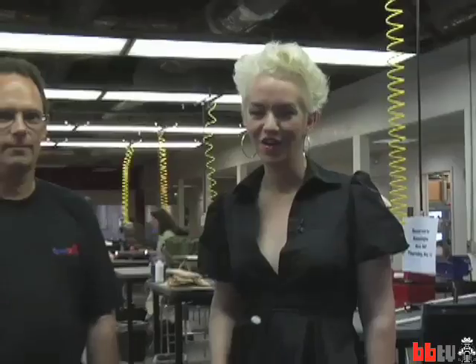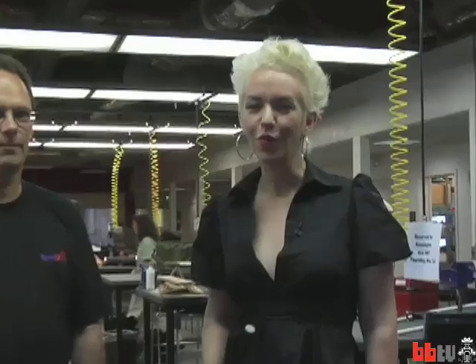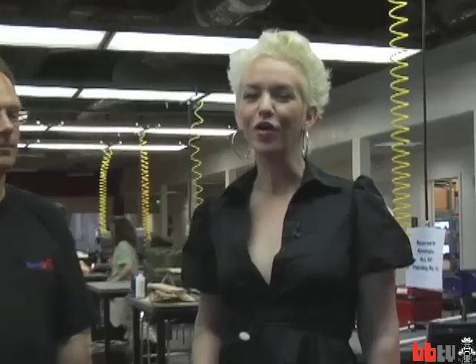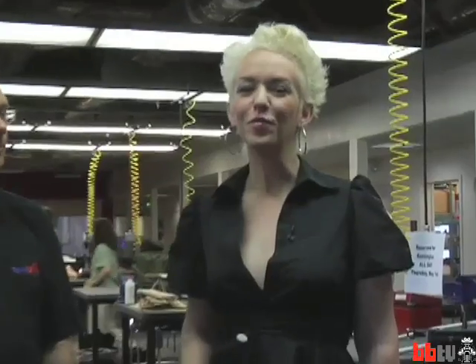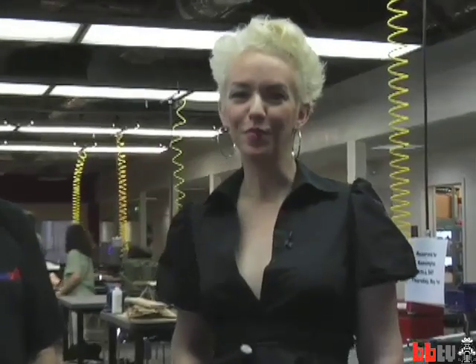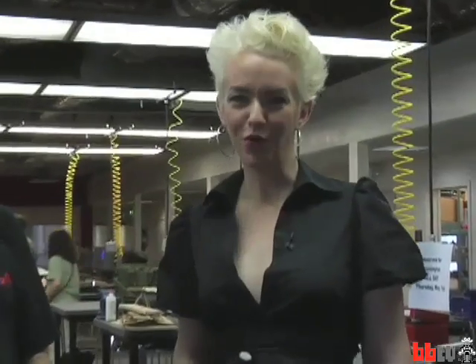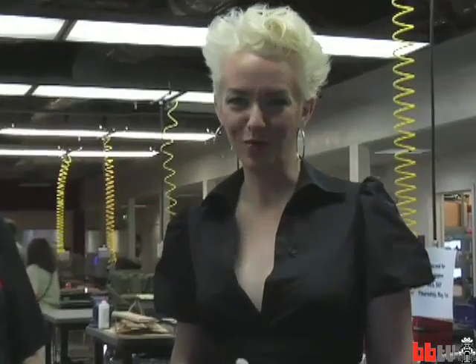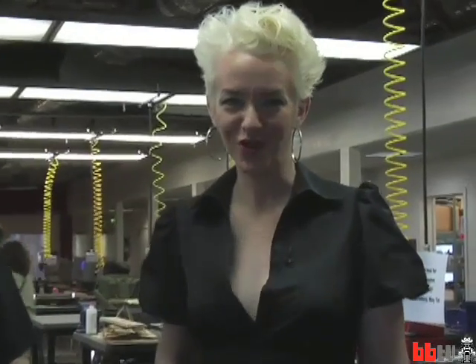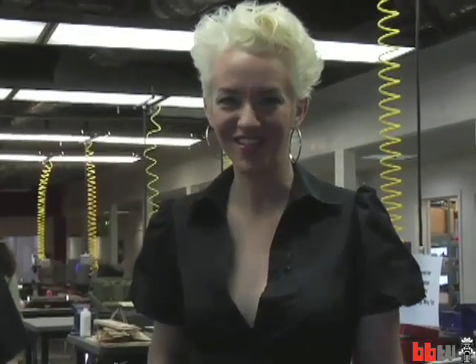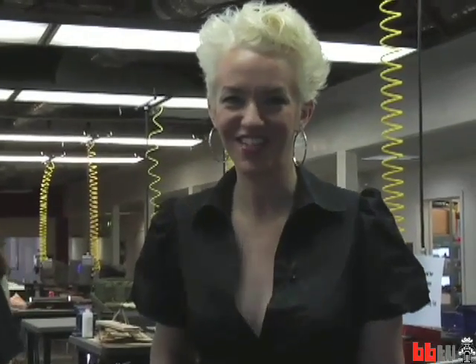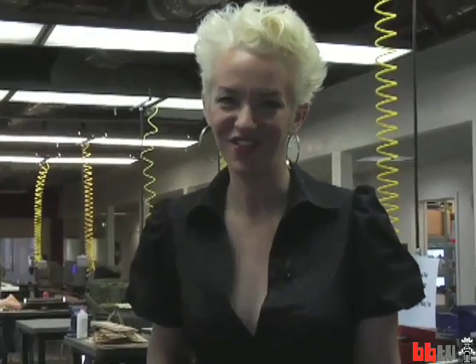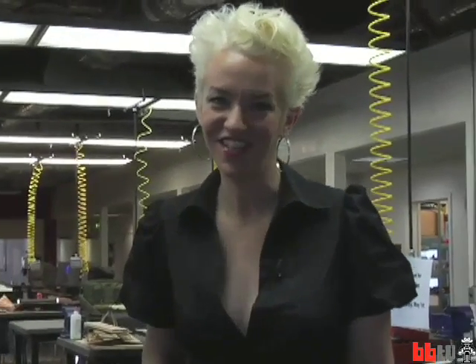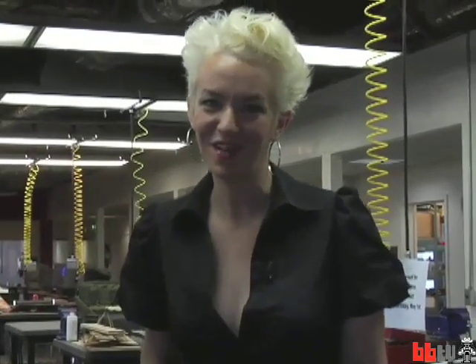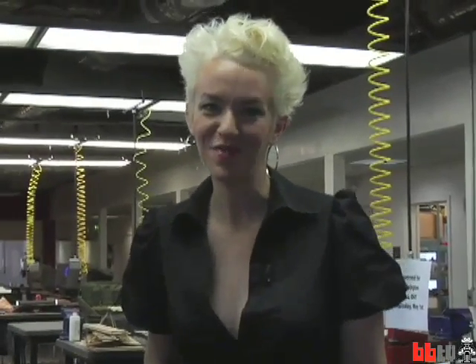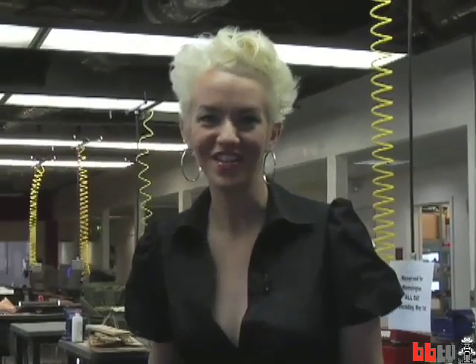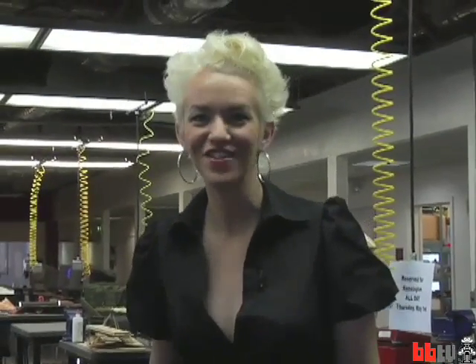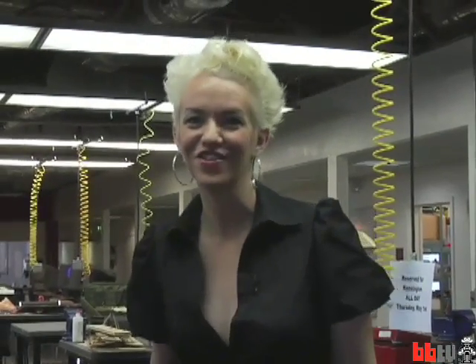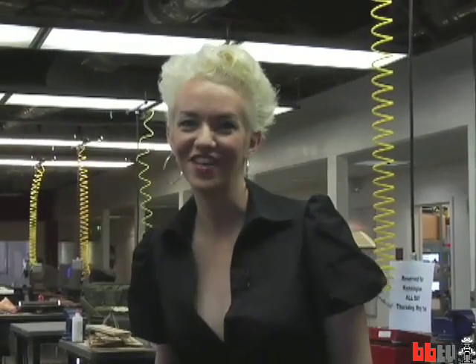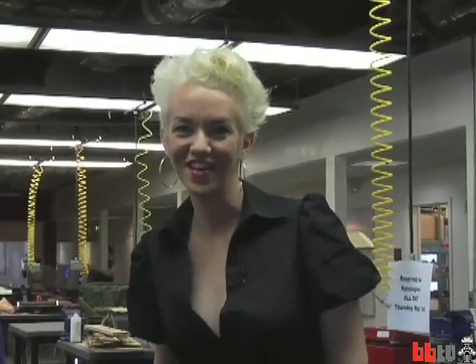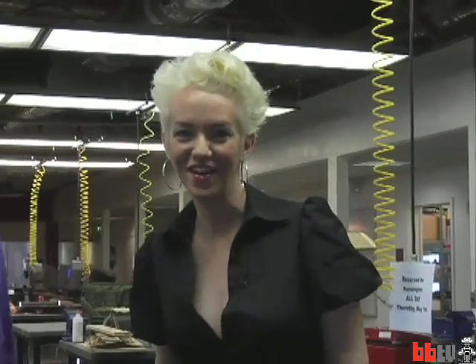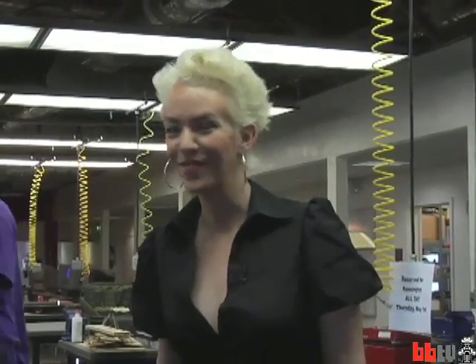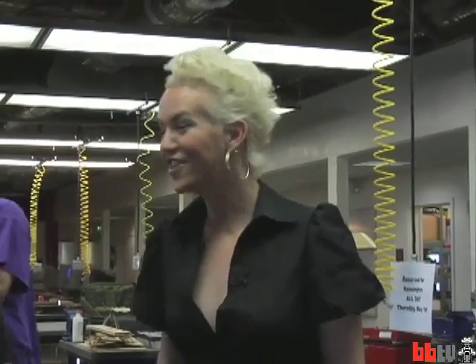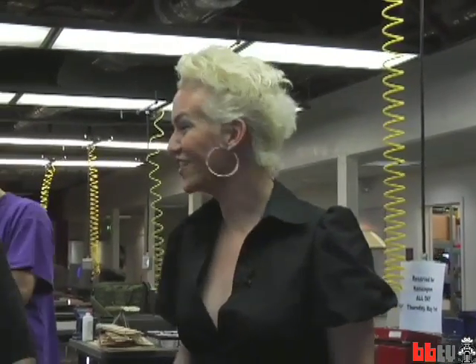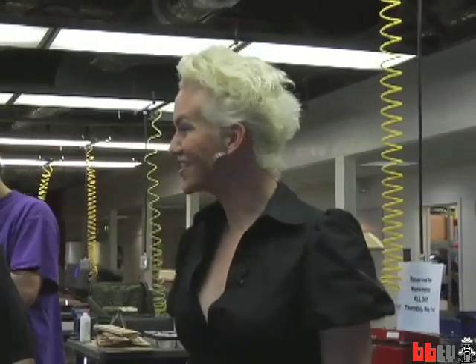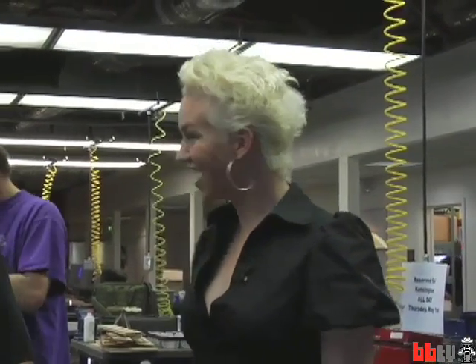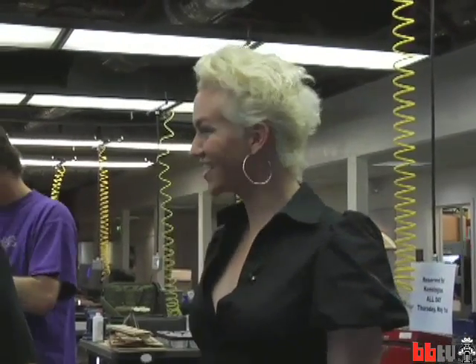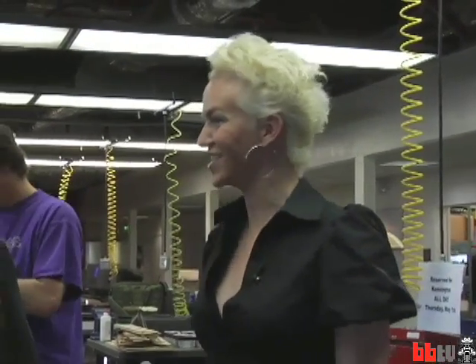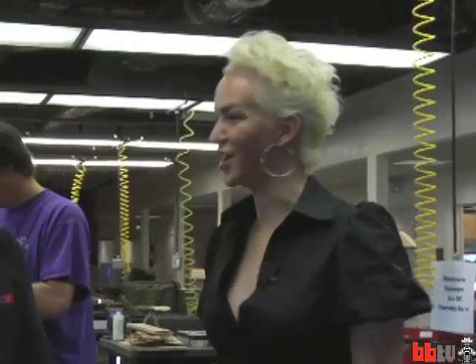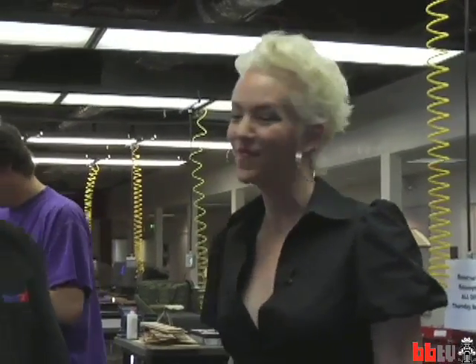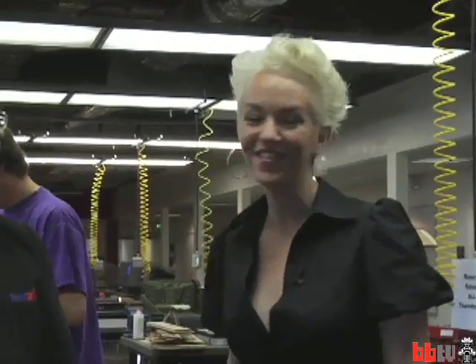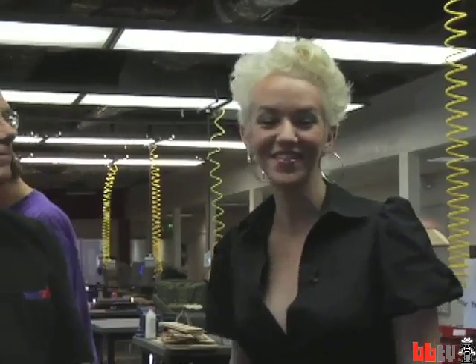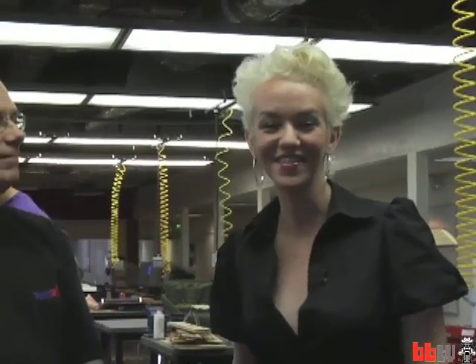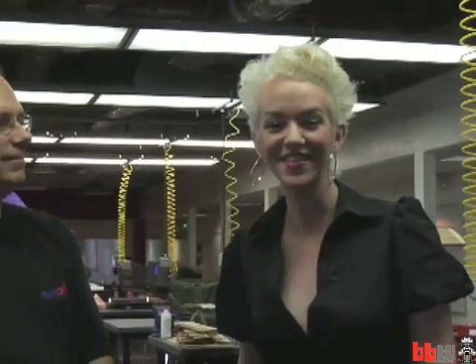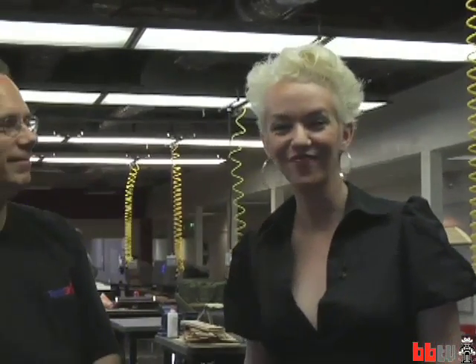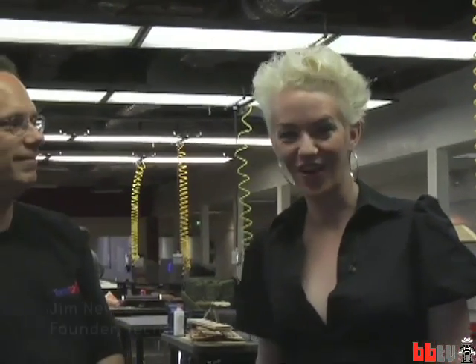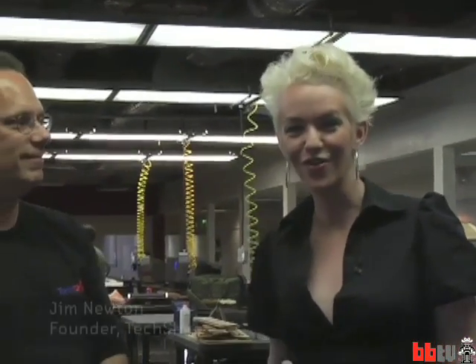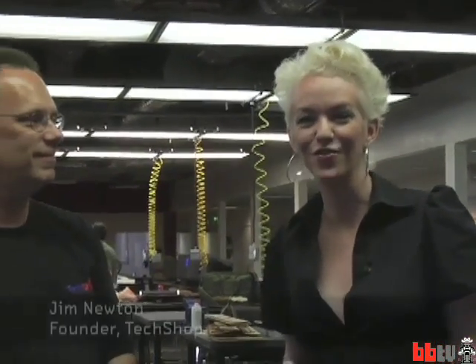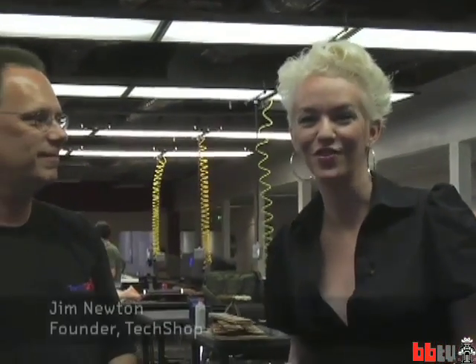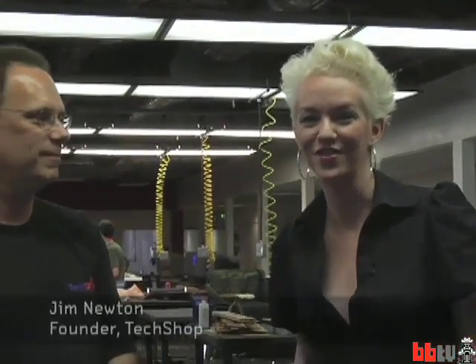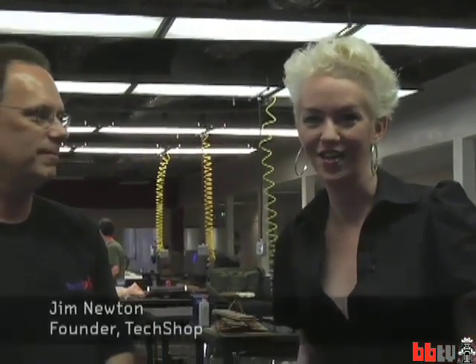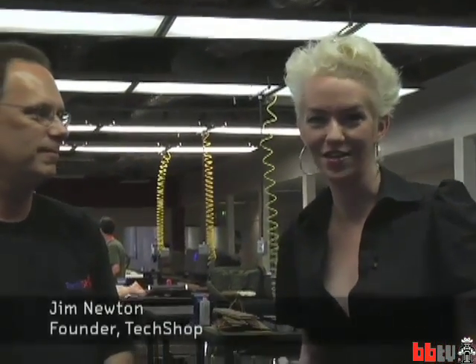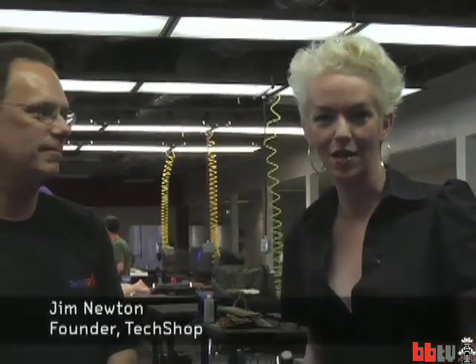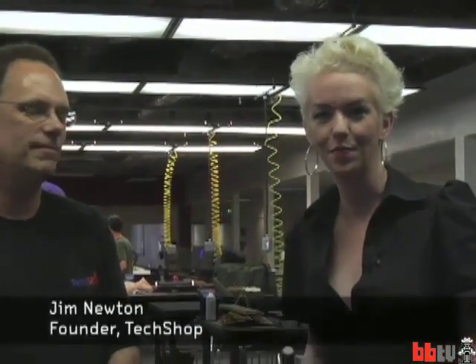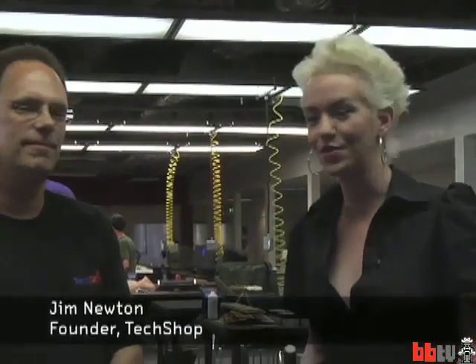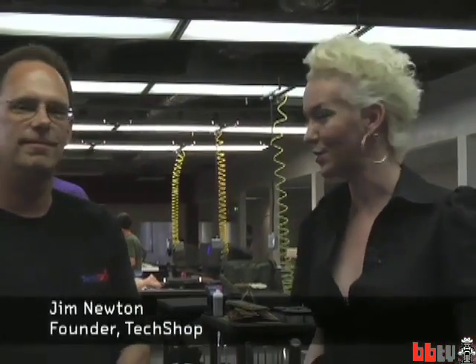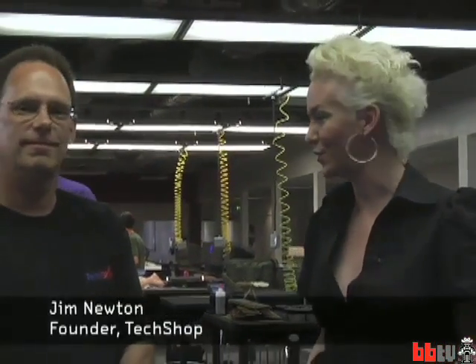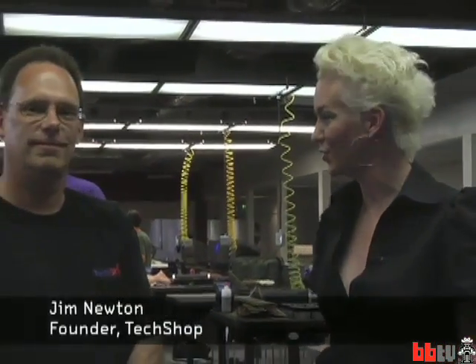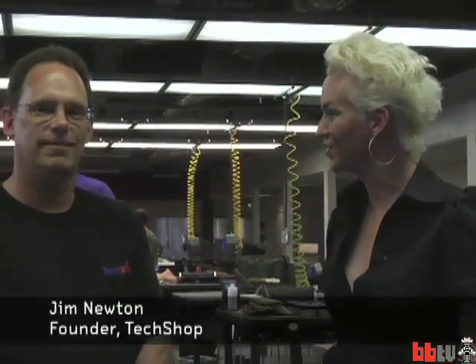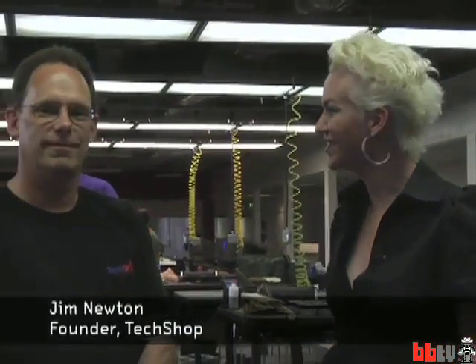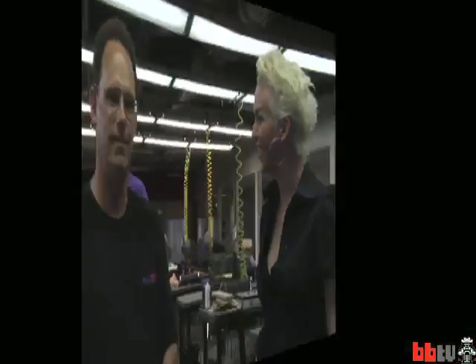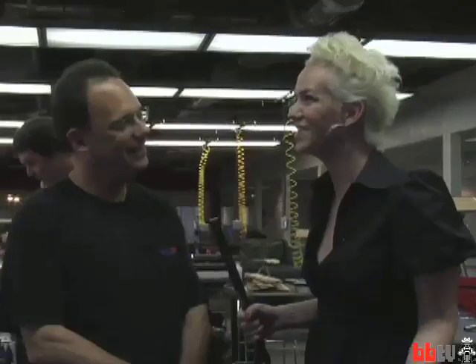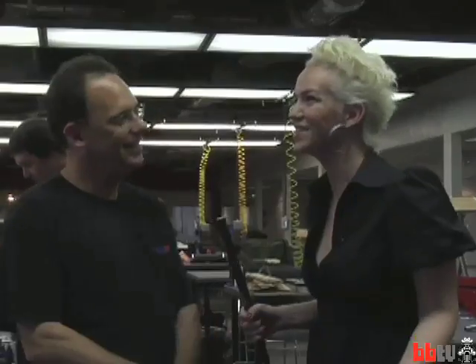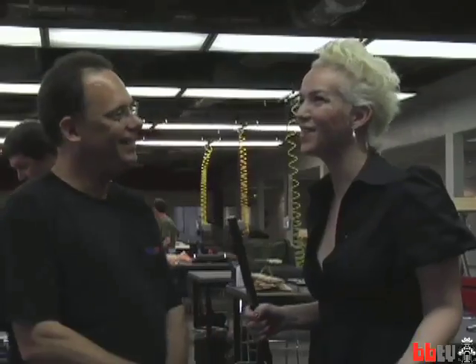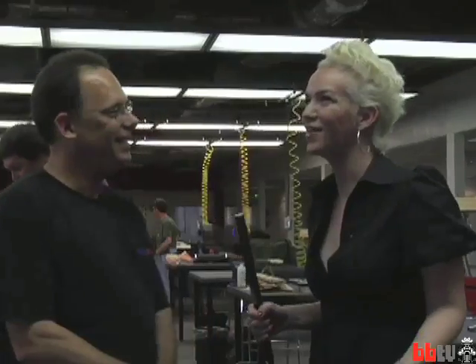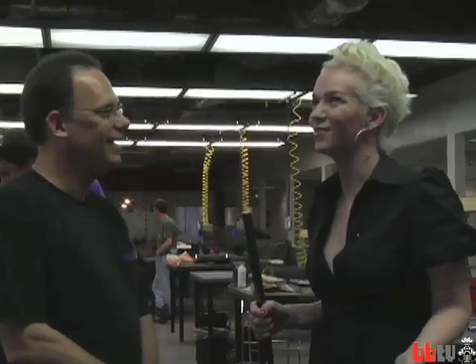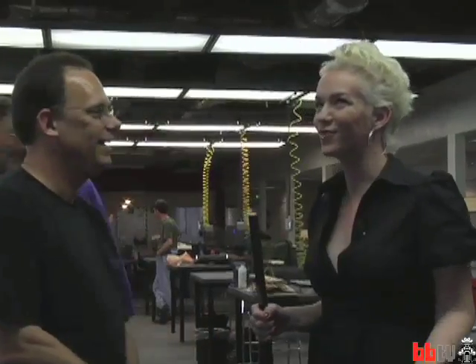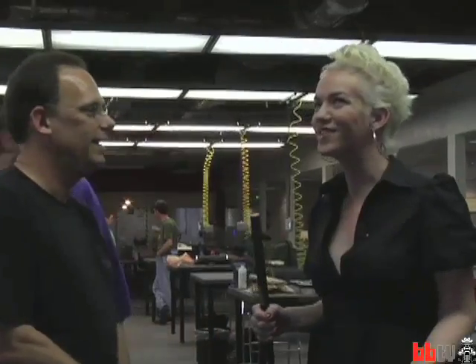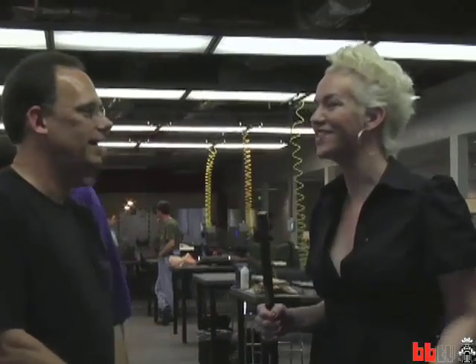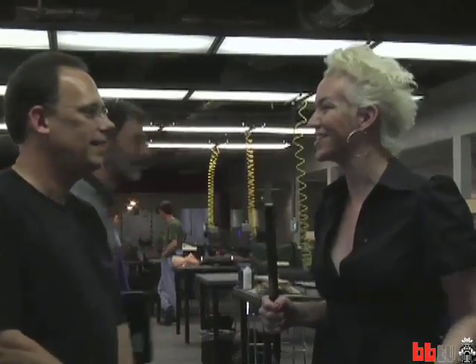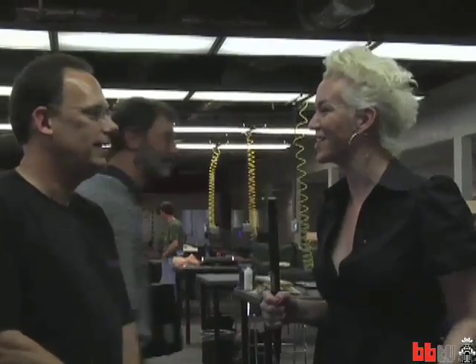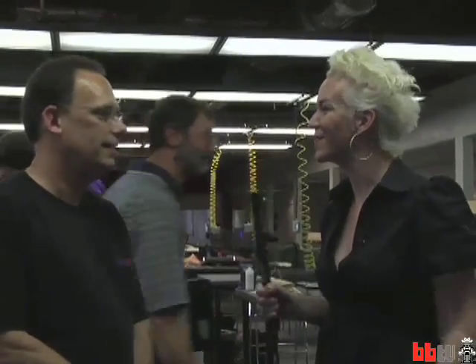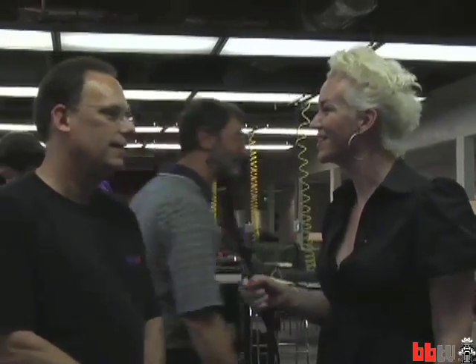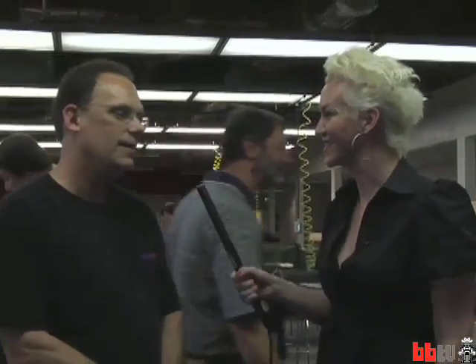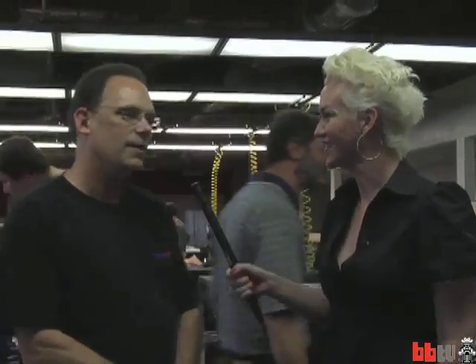Welcome to Boing Boing TV. I'm Jenny Jardin and I'm here at TechShop. This is the founder of TechShop, Jim Newton. Tell us about what TechShop is.